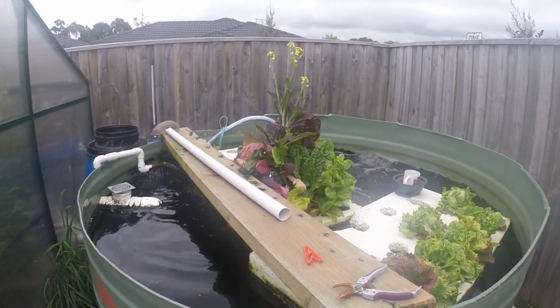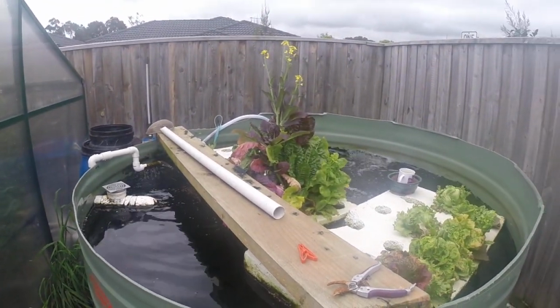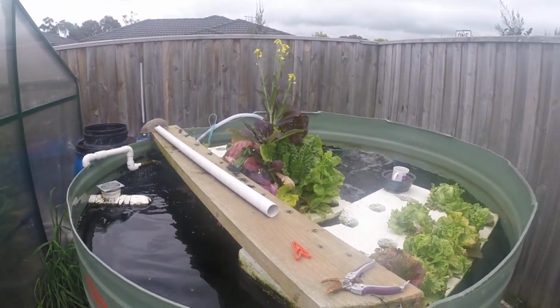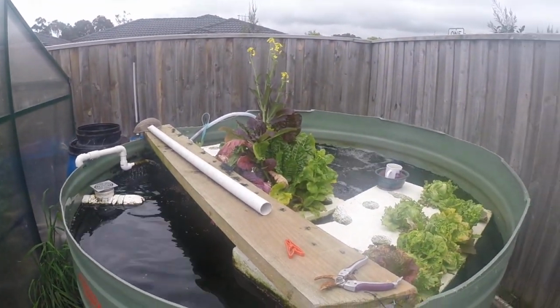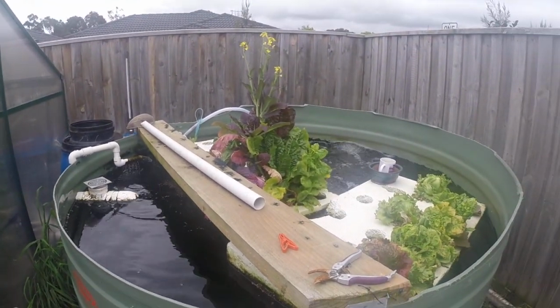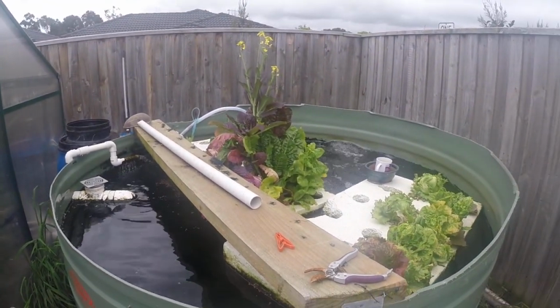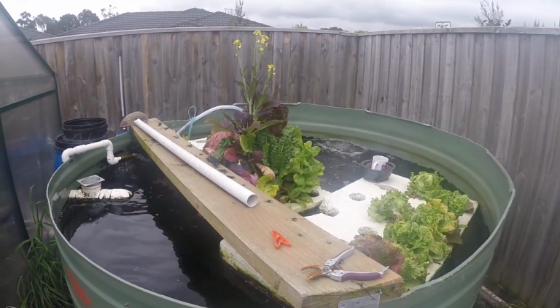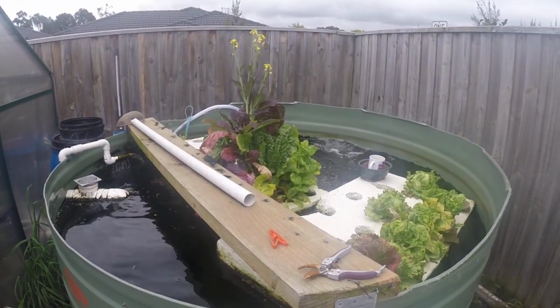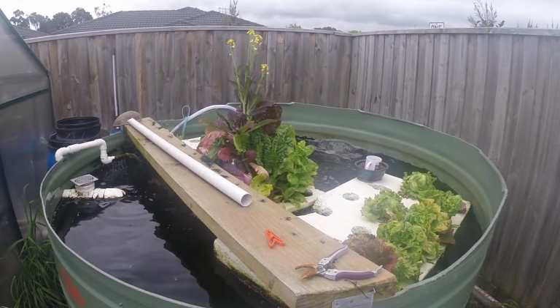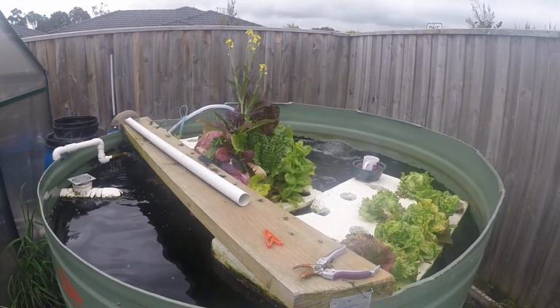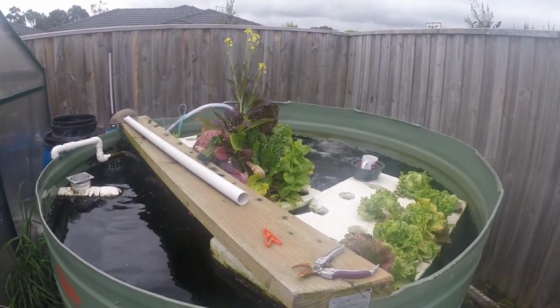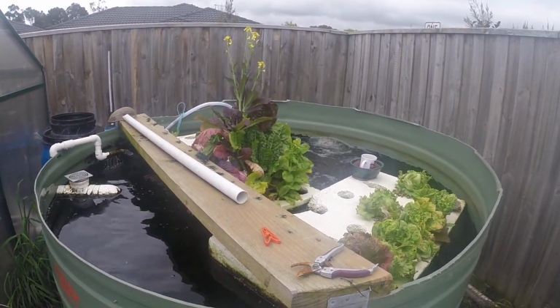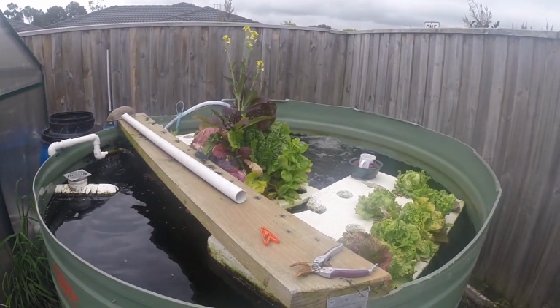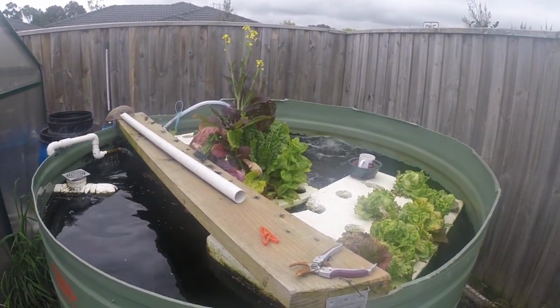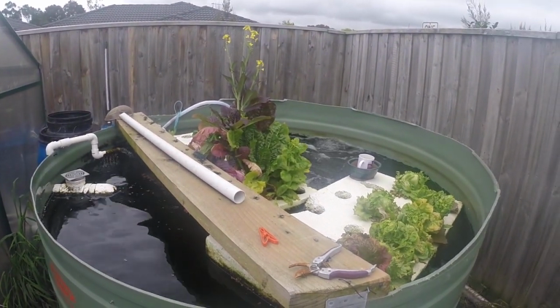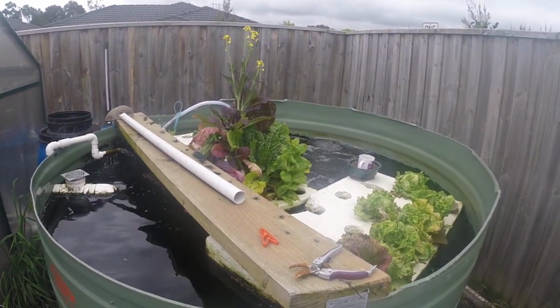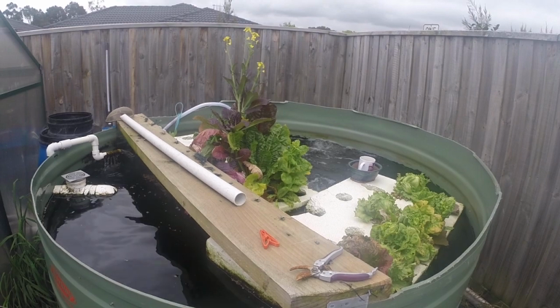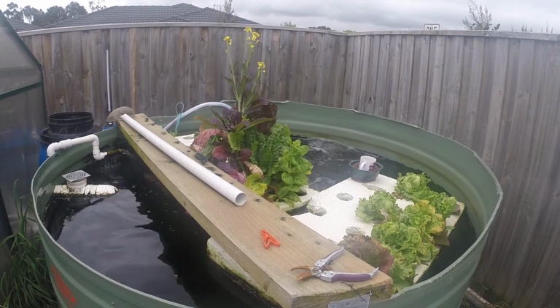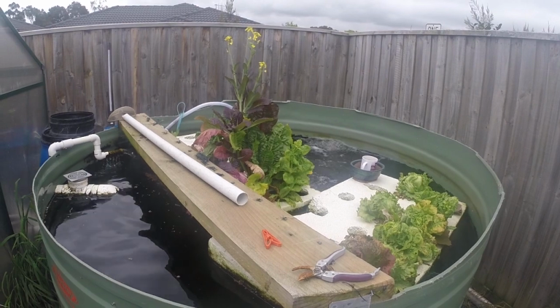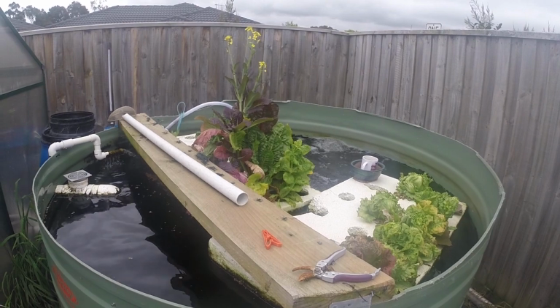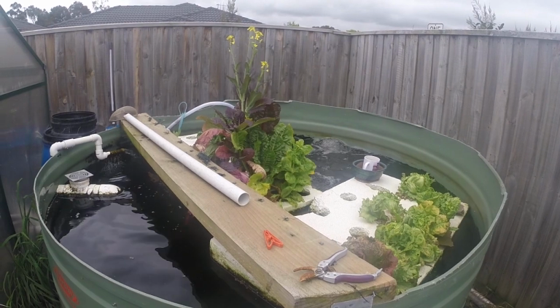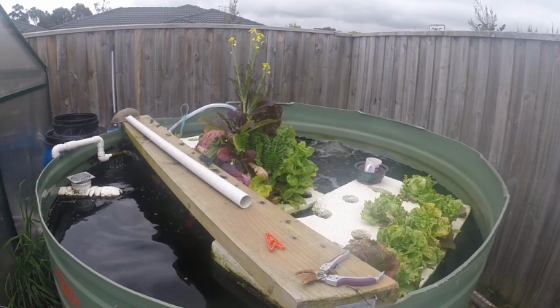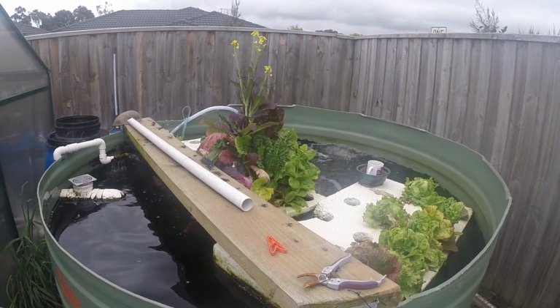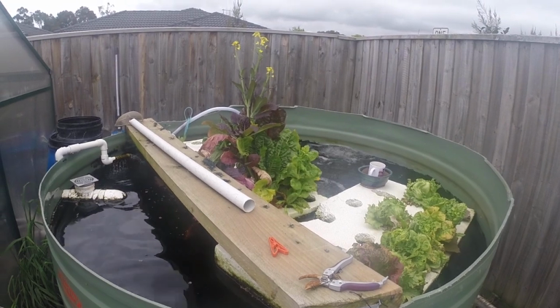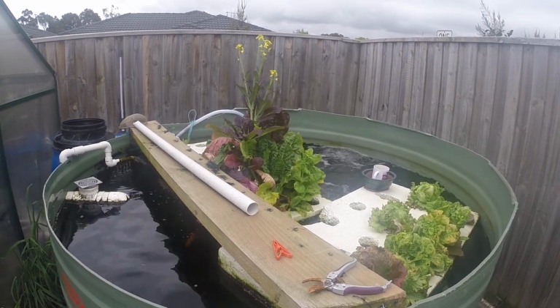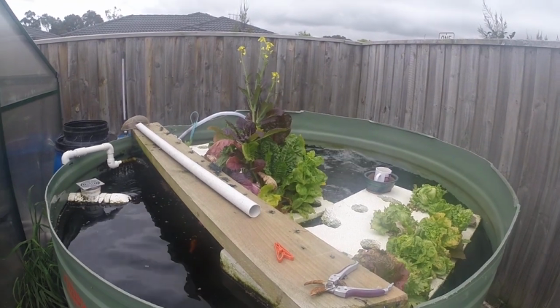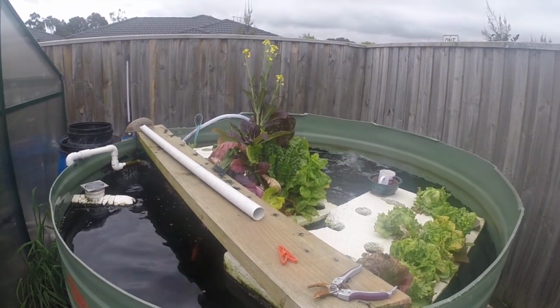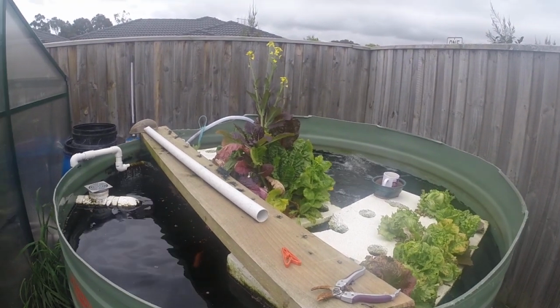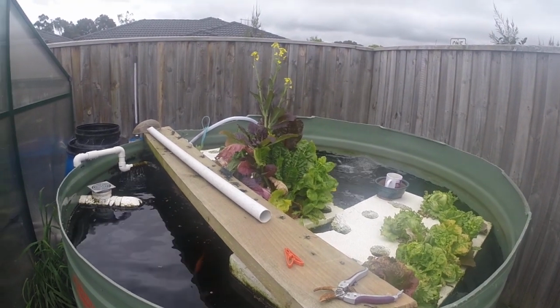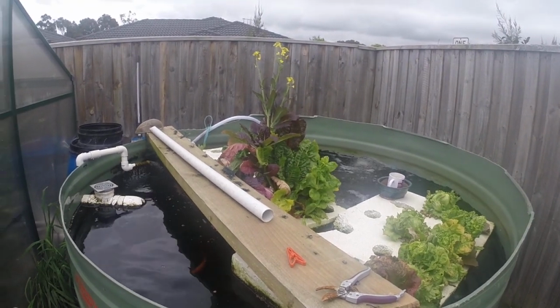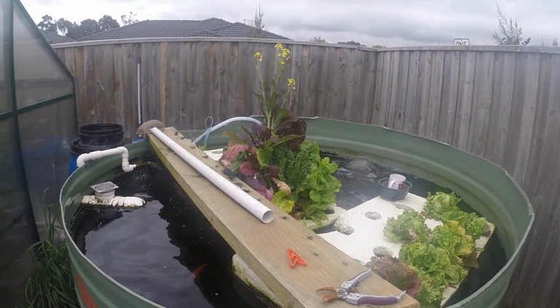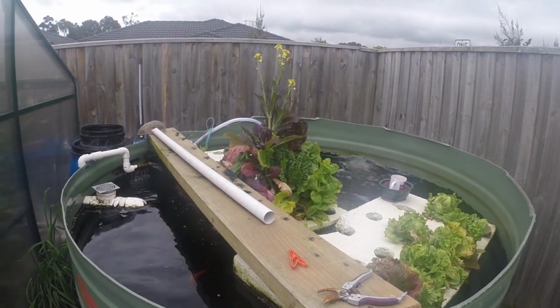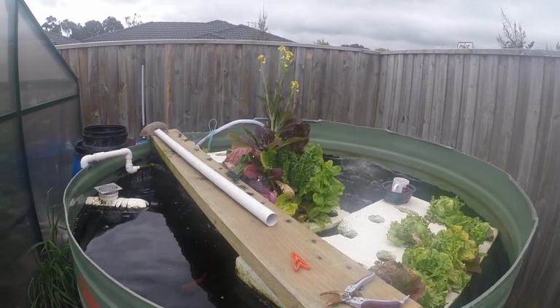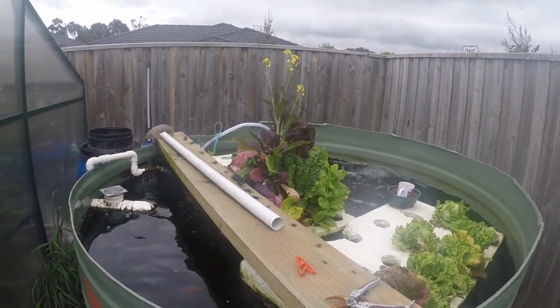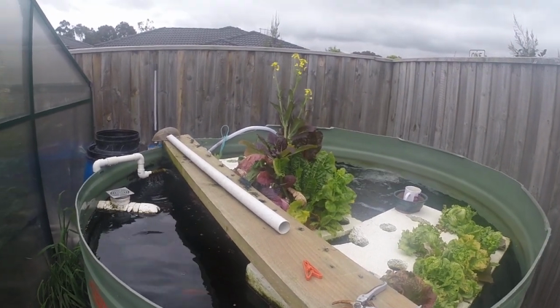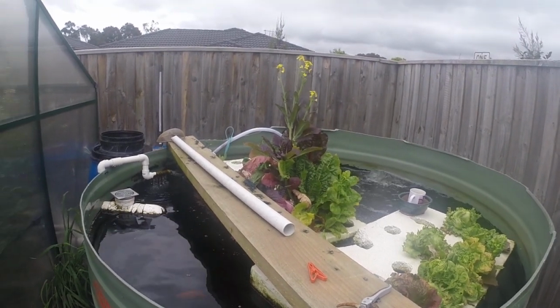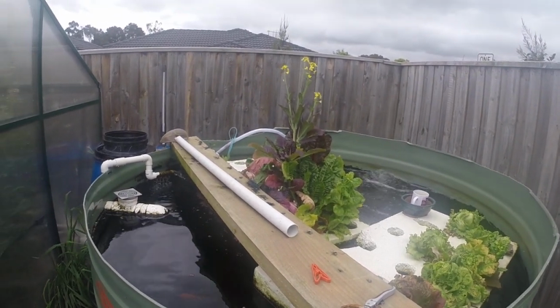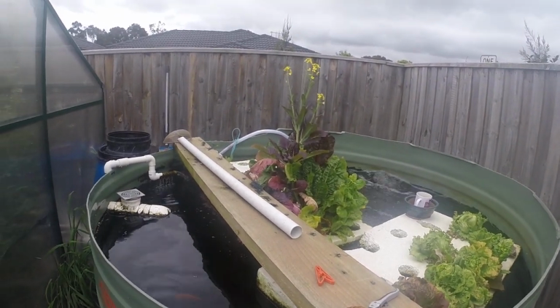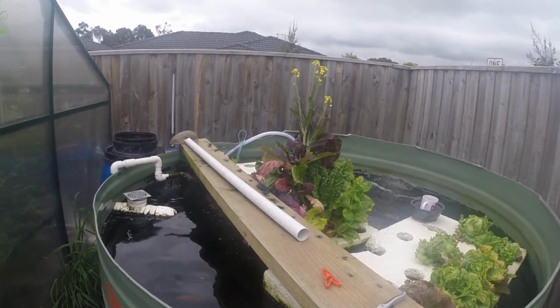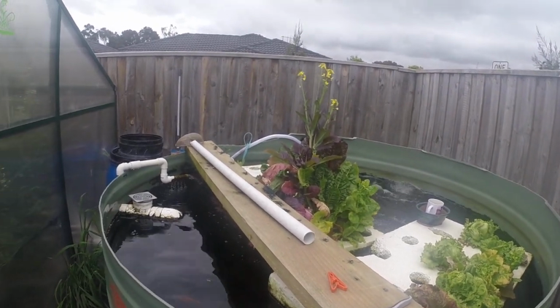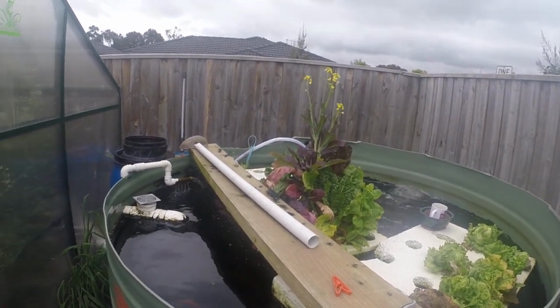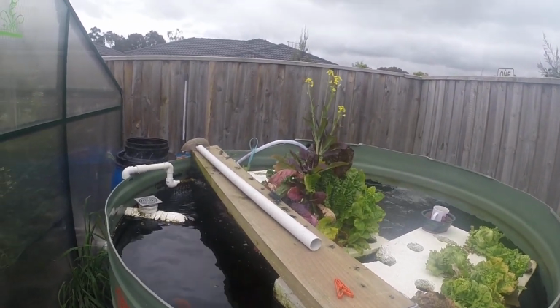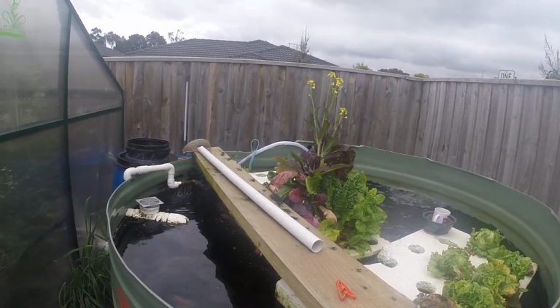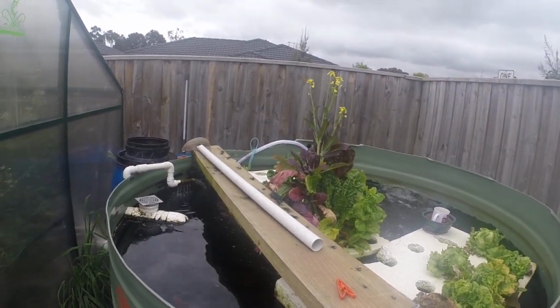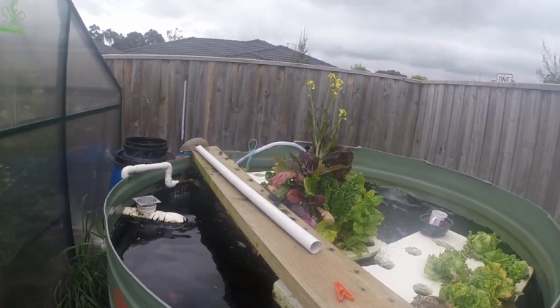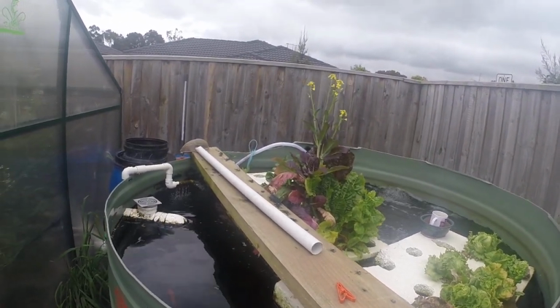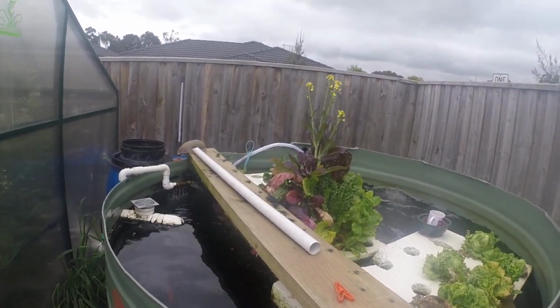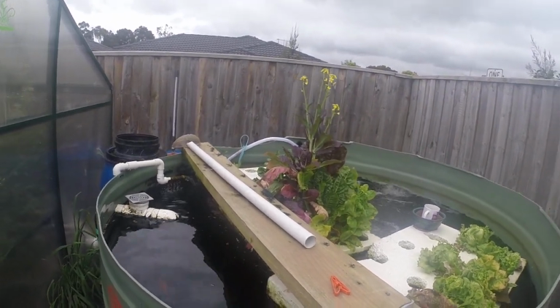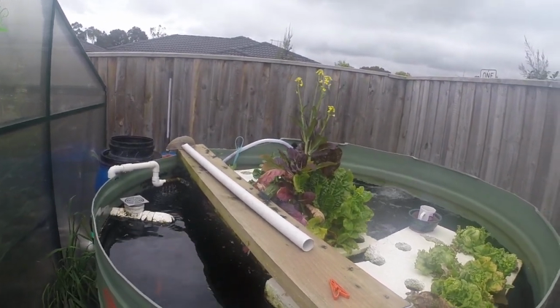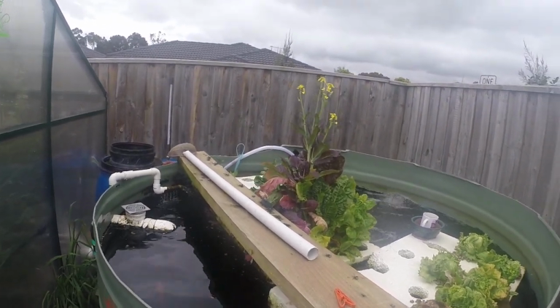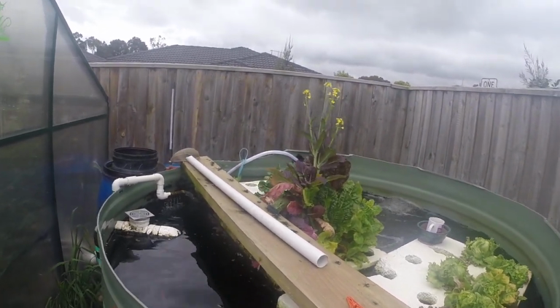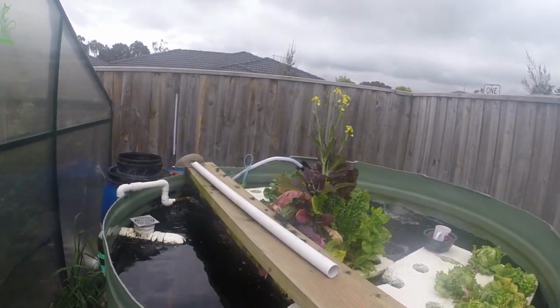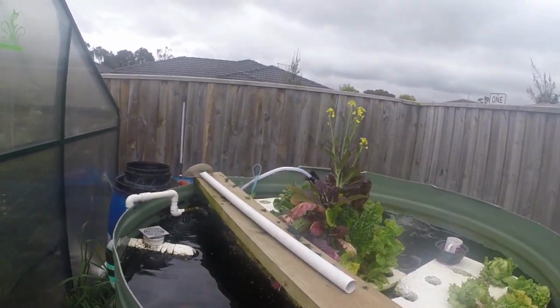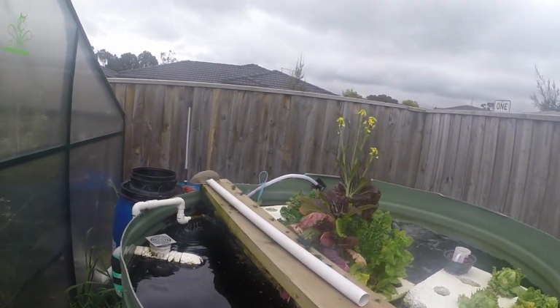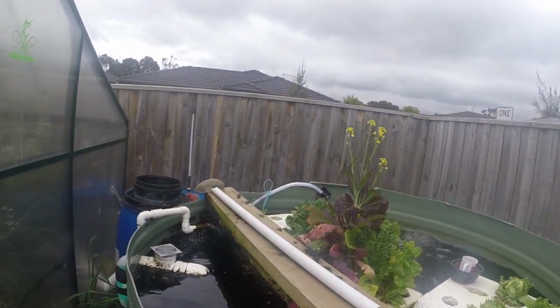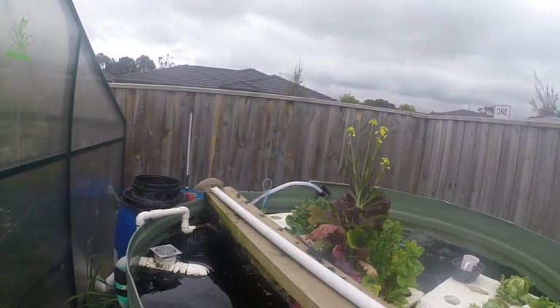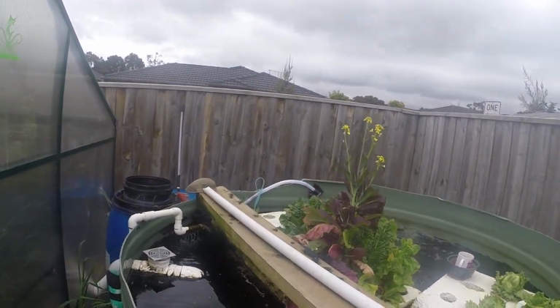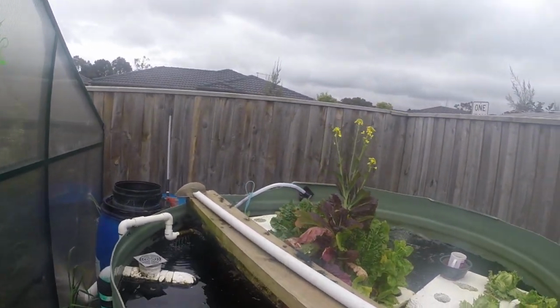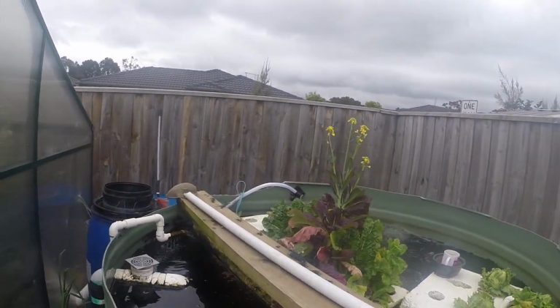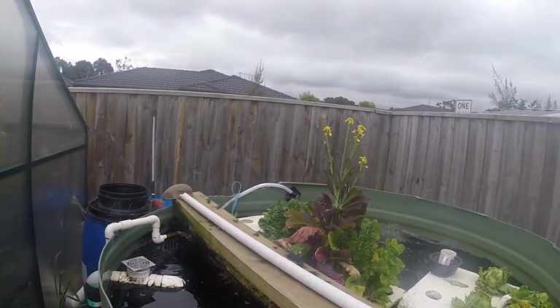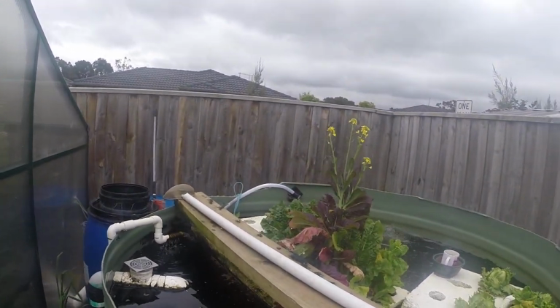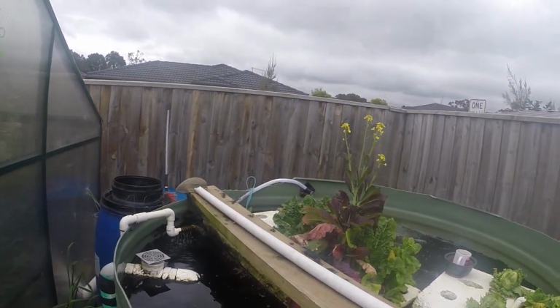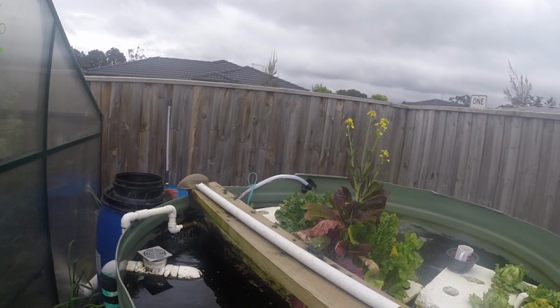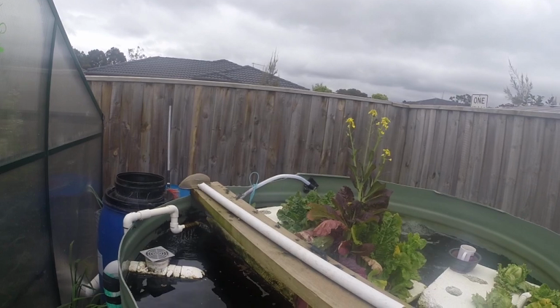The floating rafts — that's just an experiment. Everything grows in there, no issue with that.